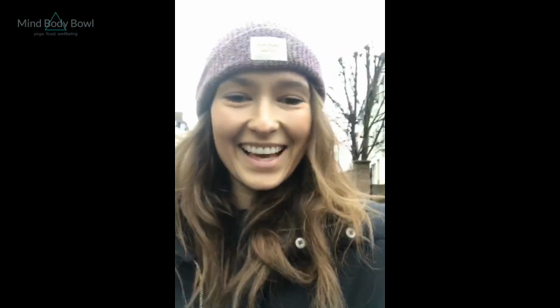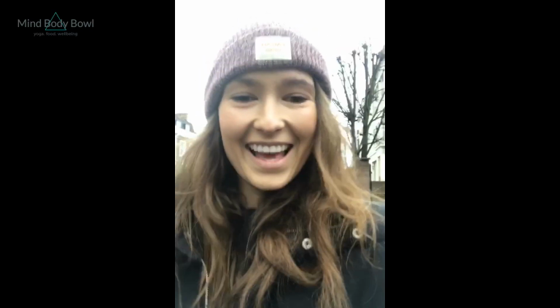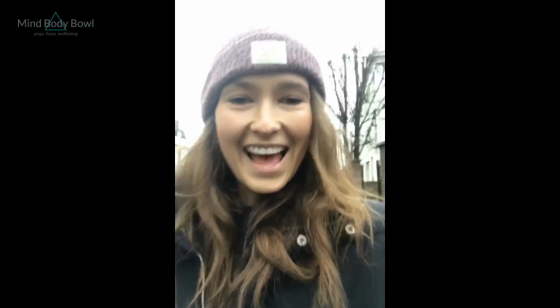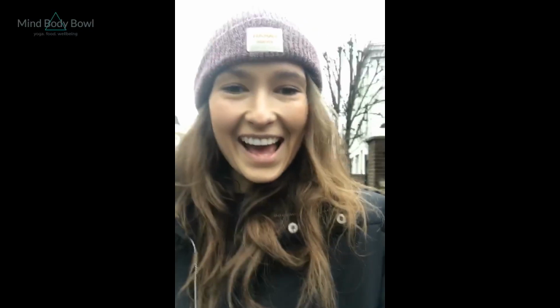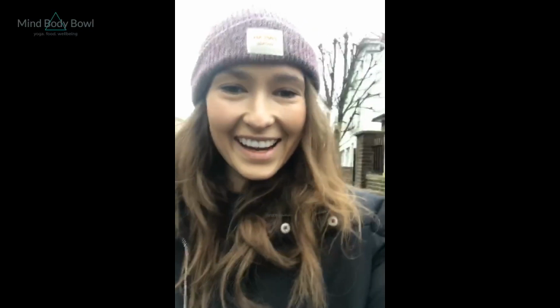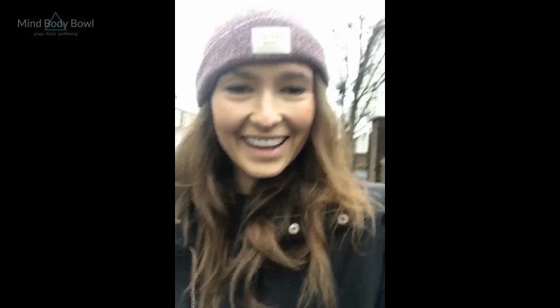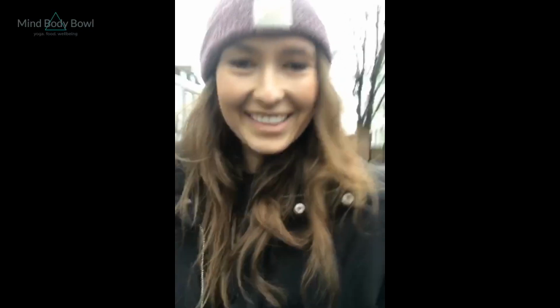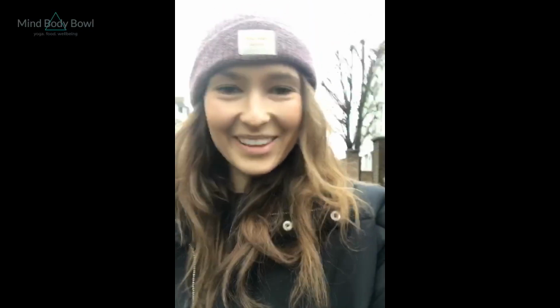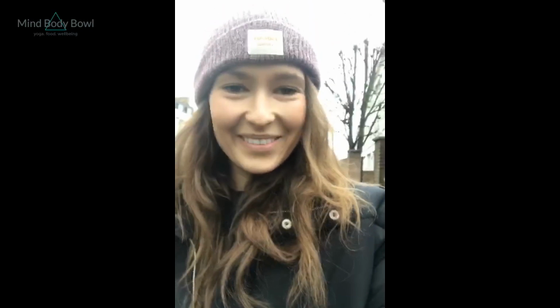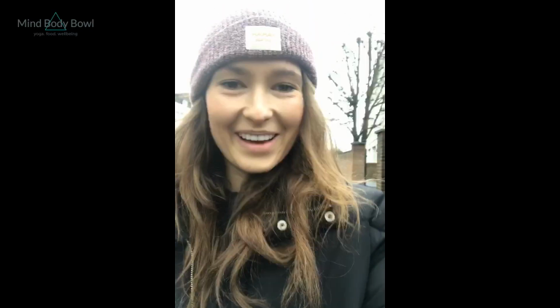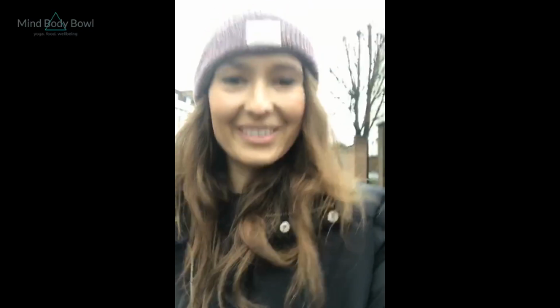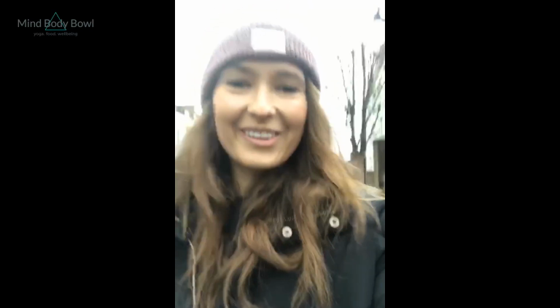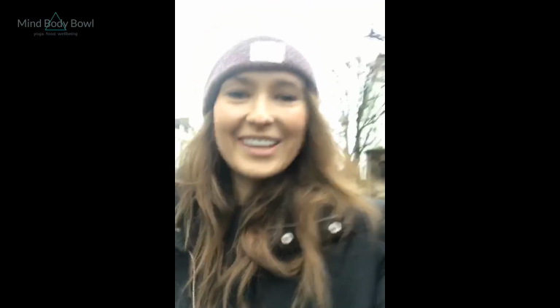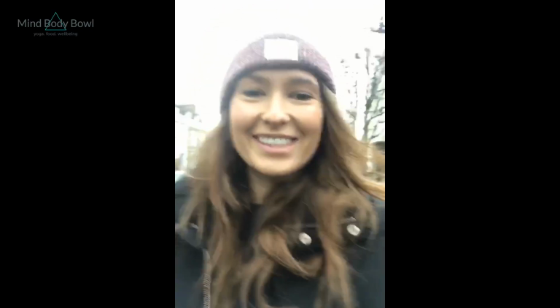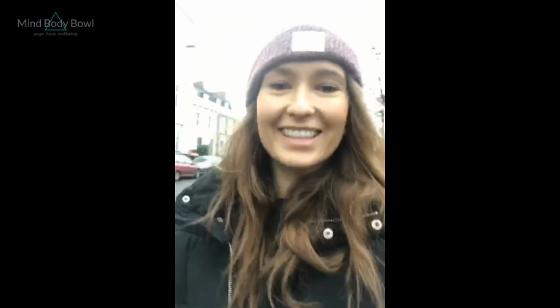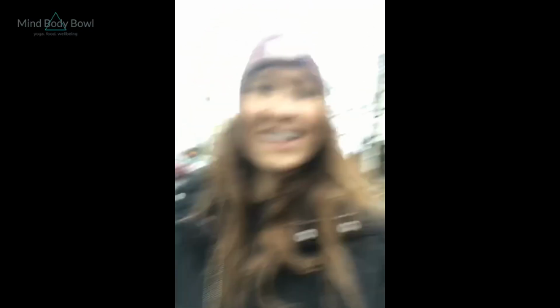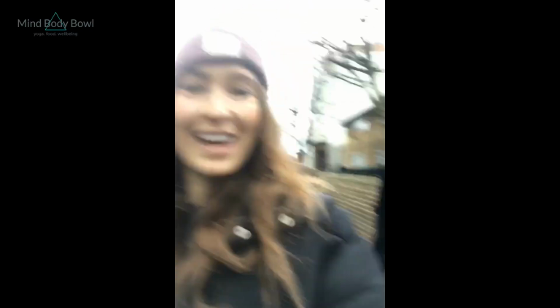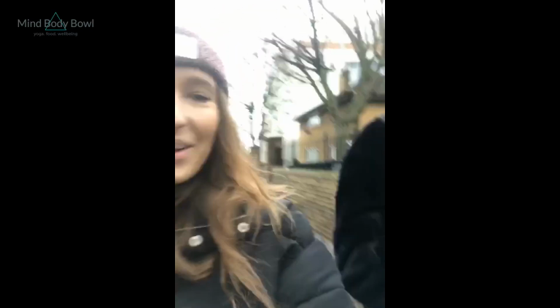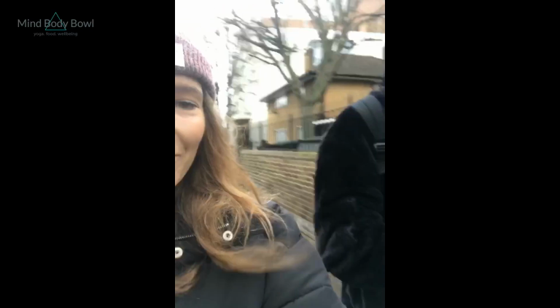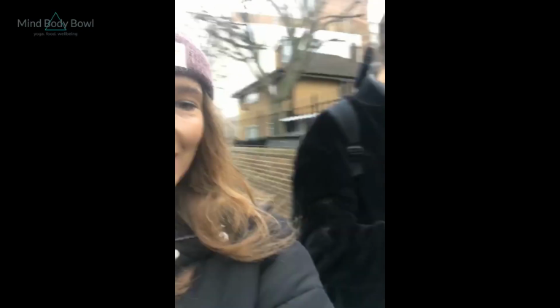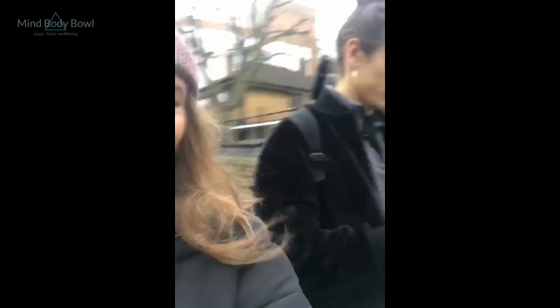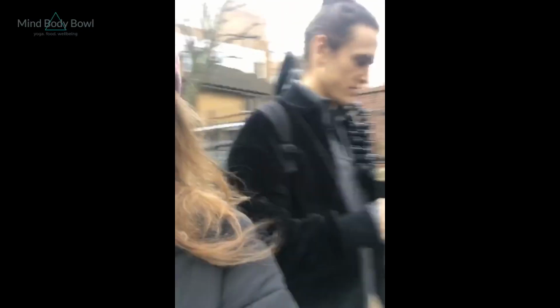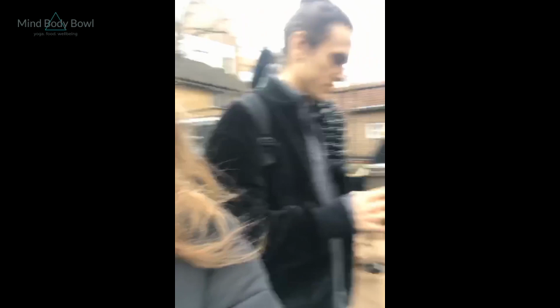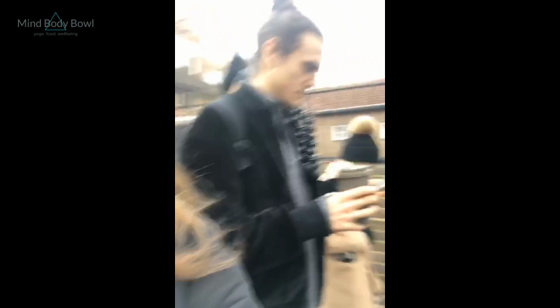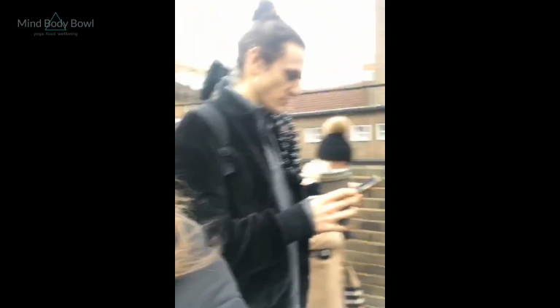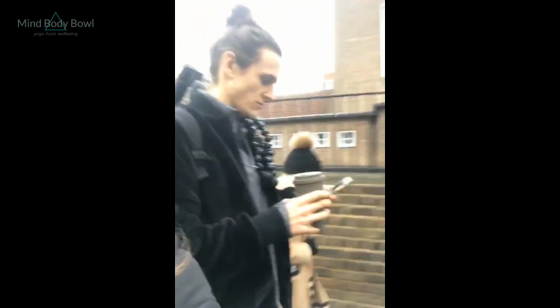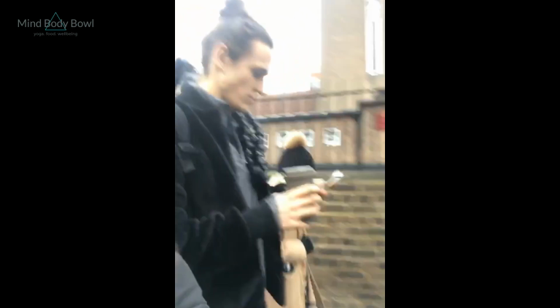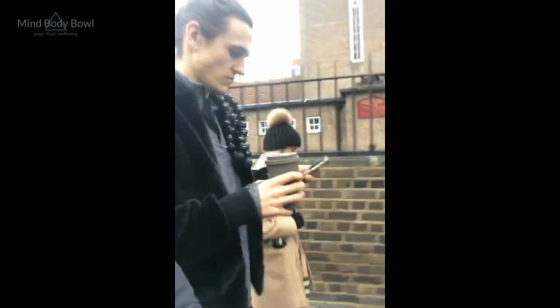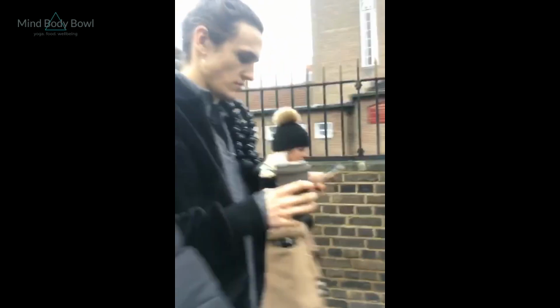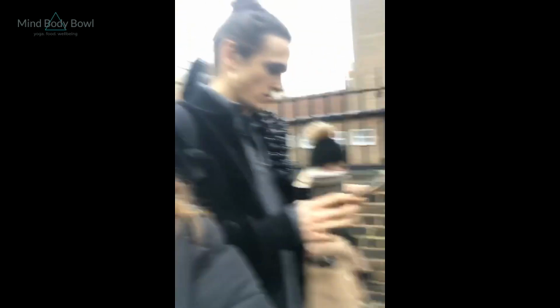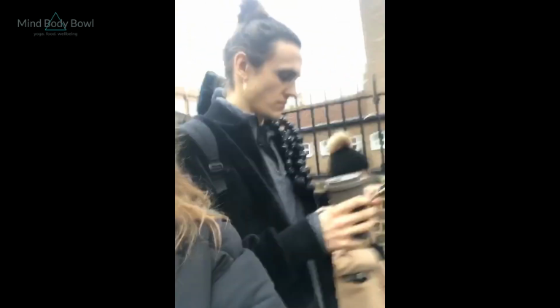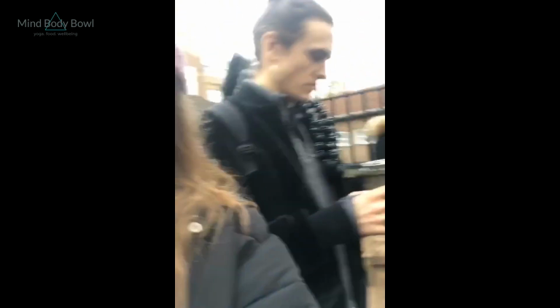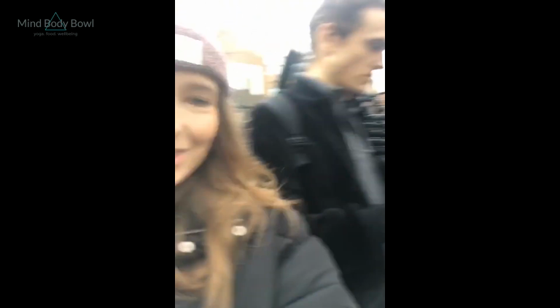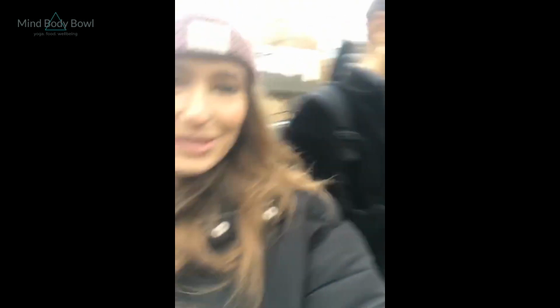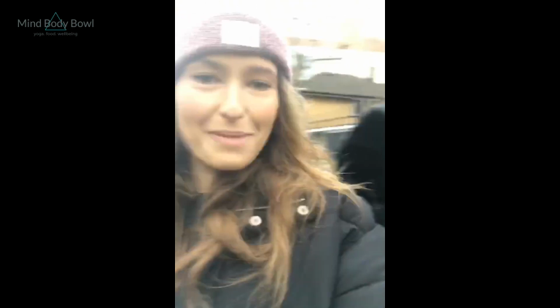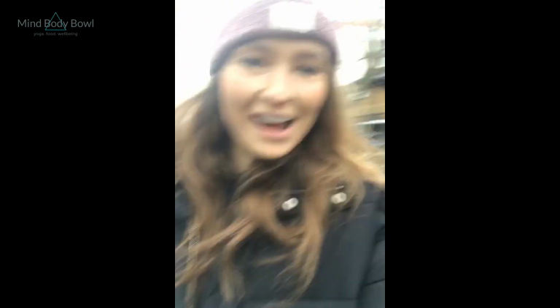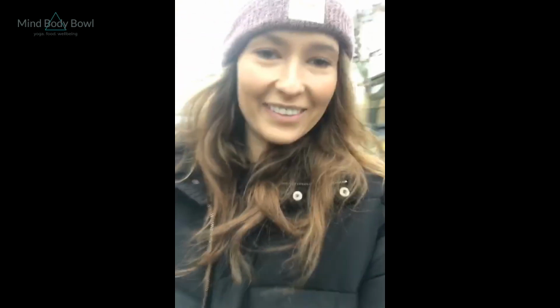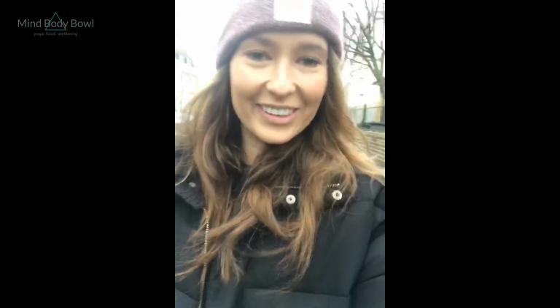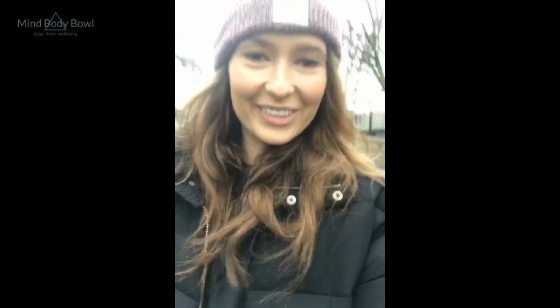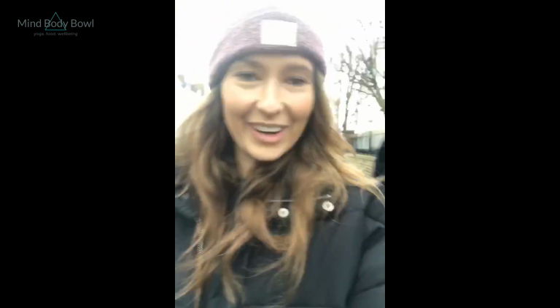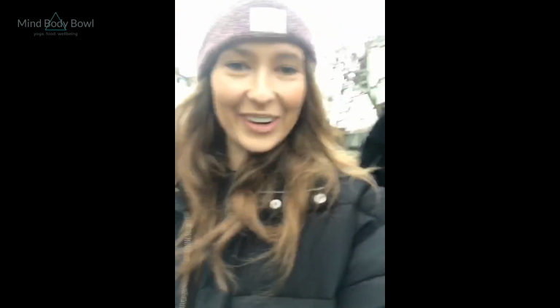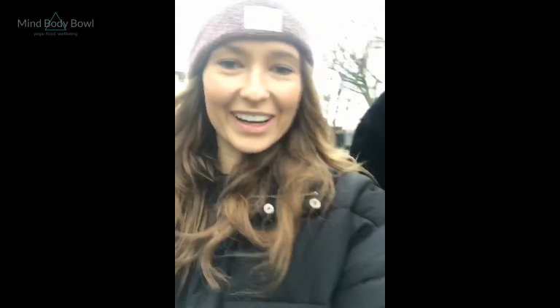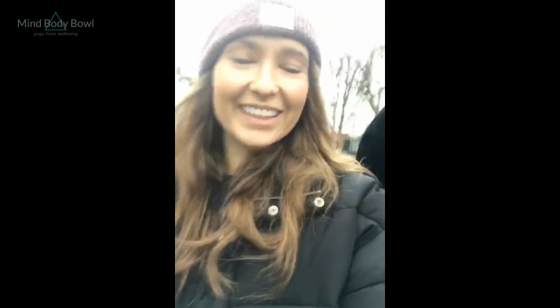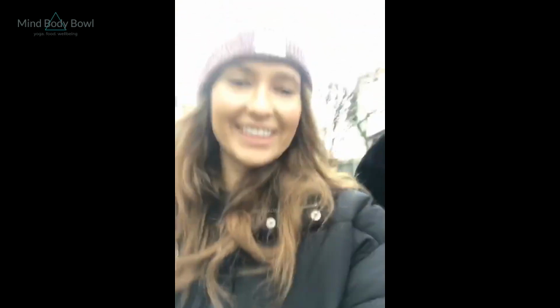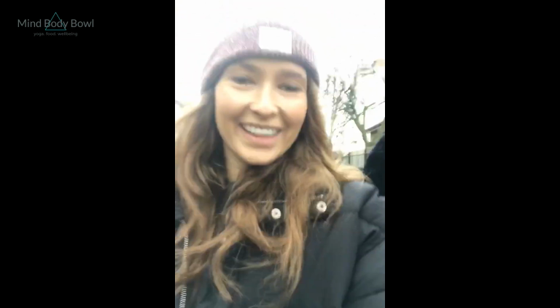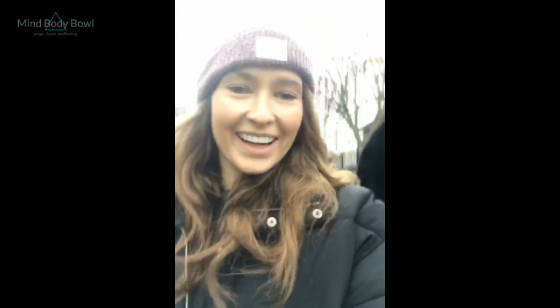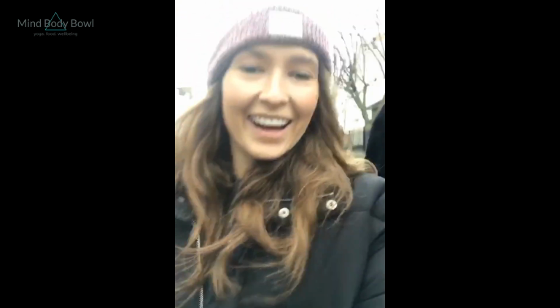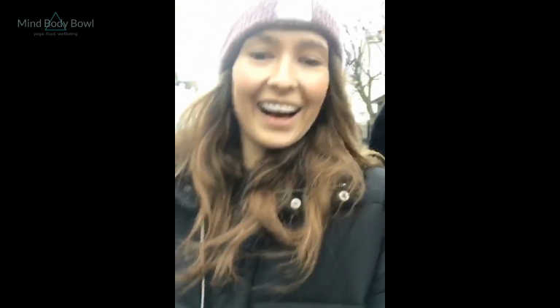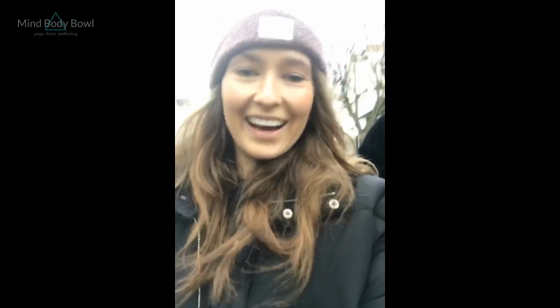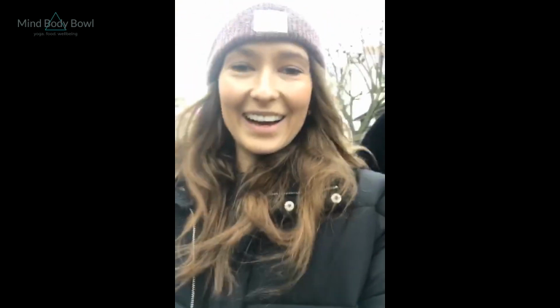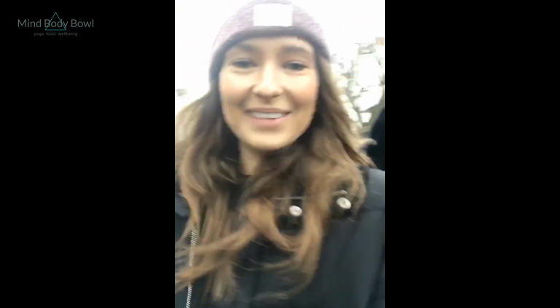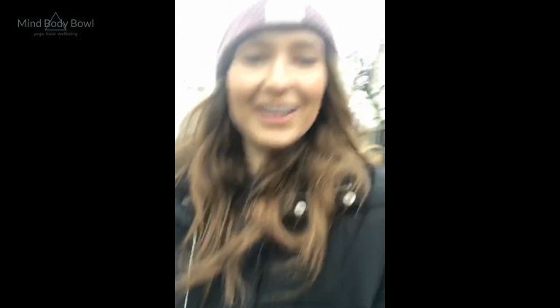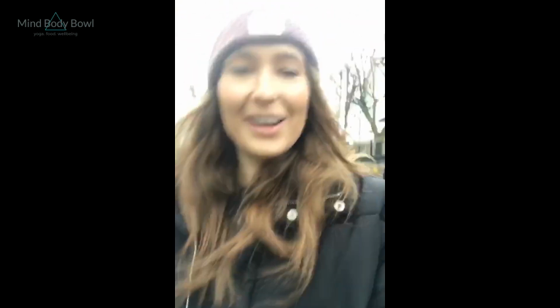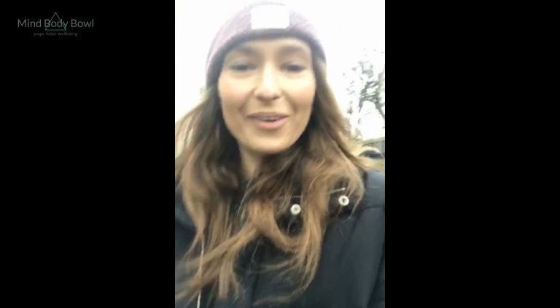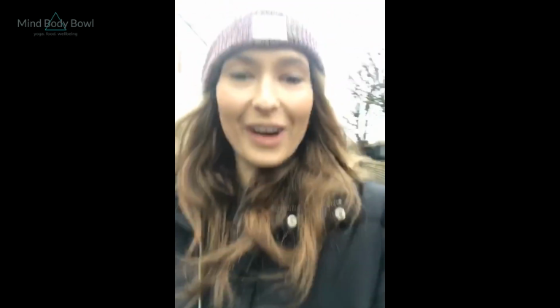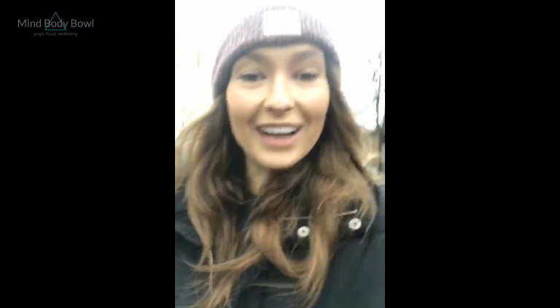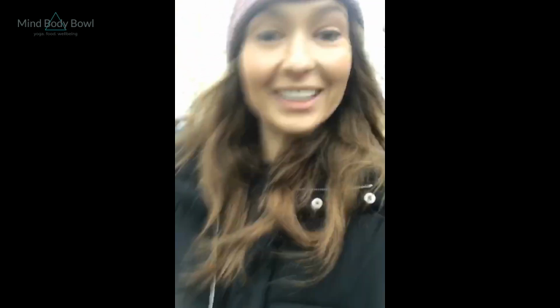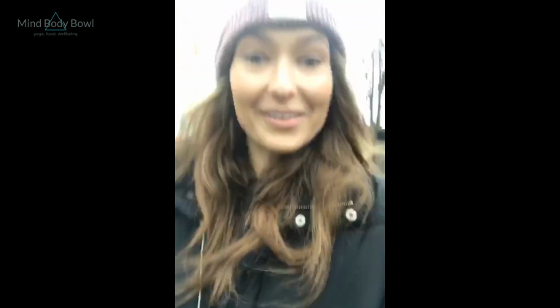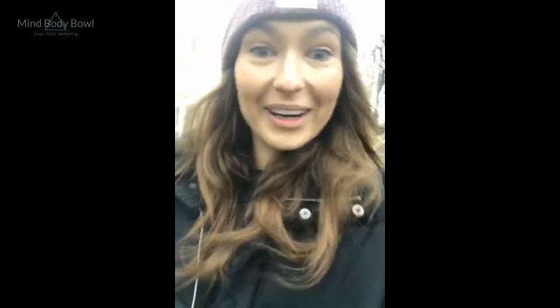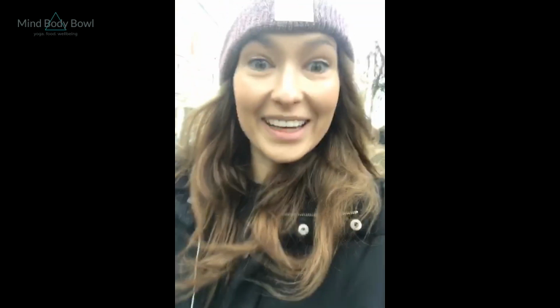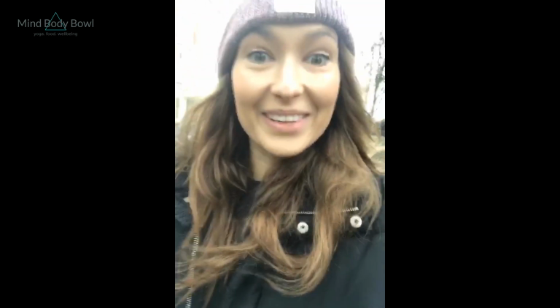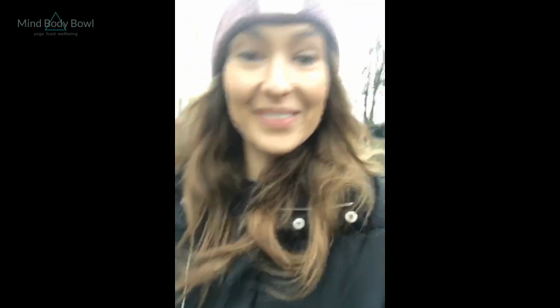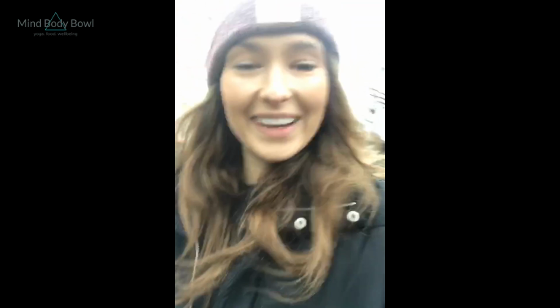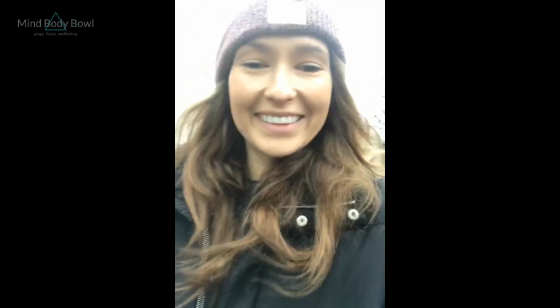Hey guys, hope you're having a great Sunday. We are off to do some aerial yoga. I'll check back in a bit.